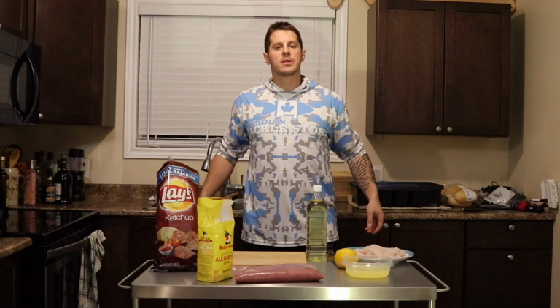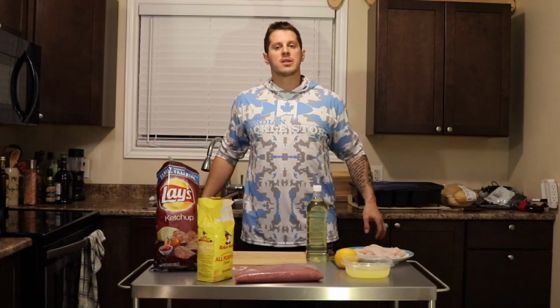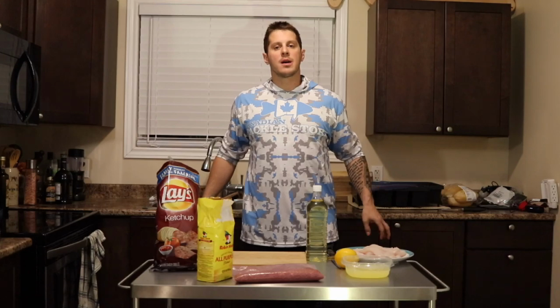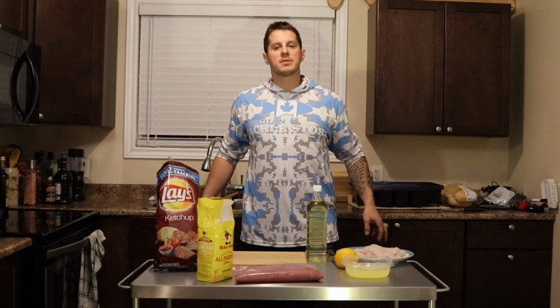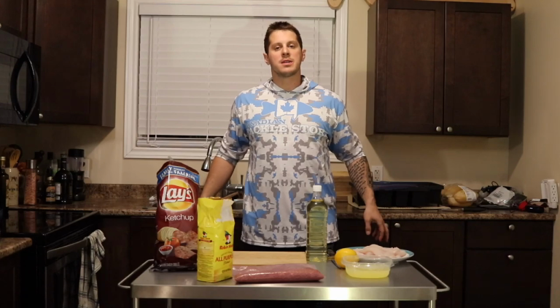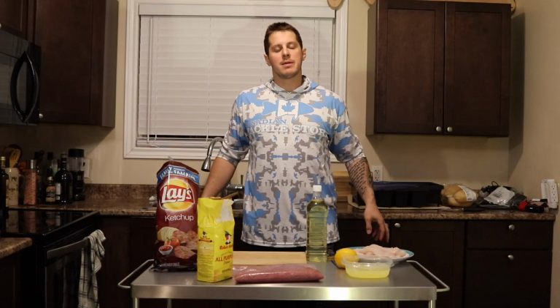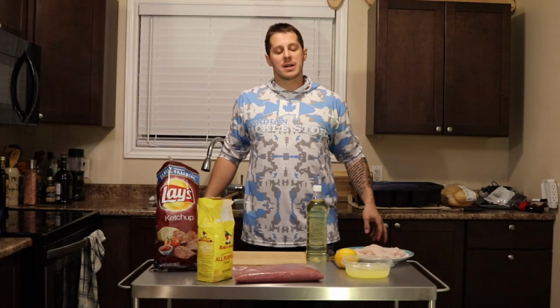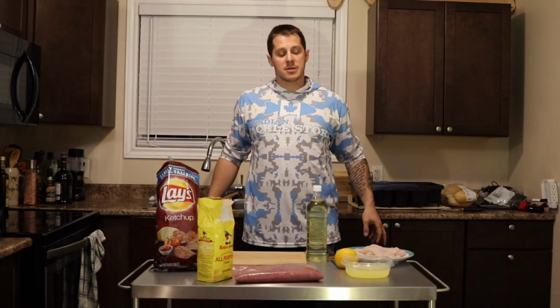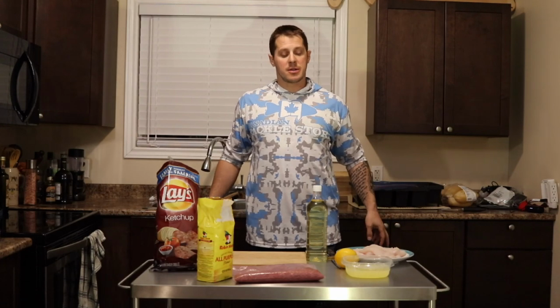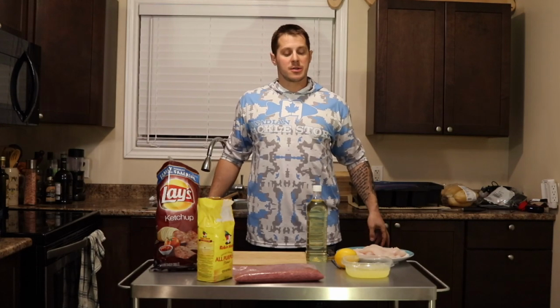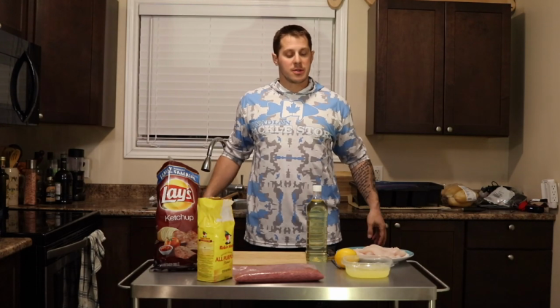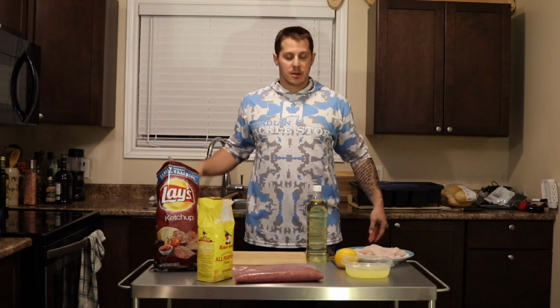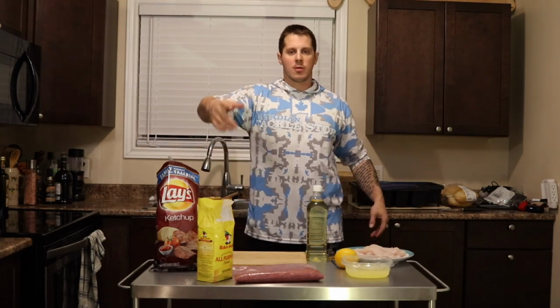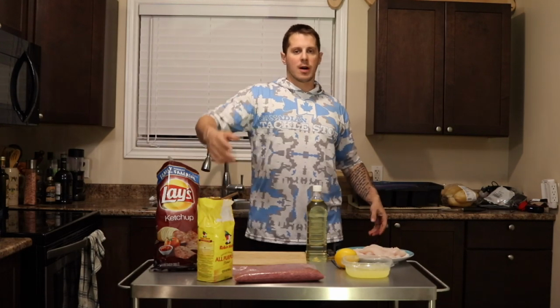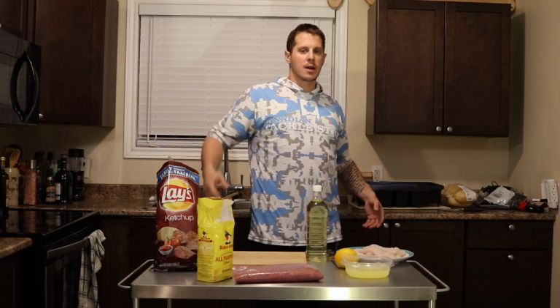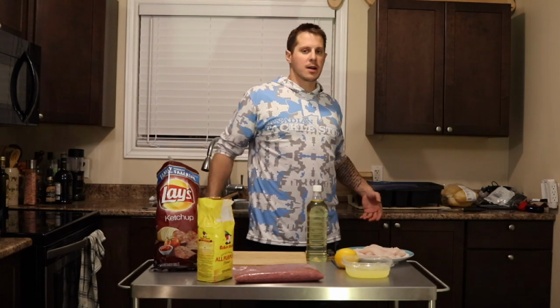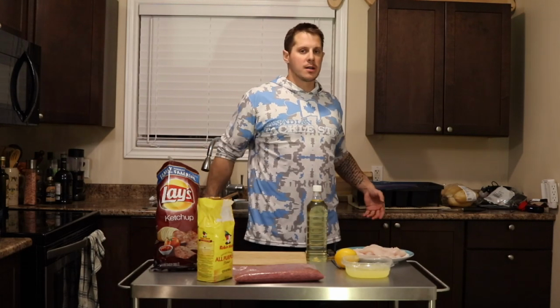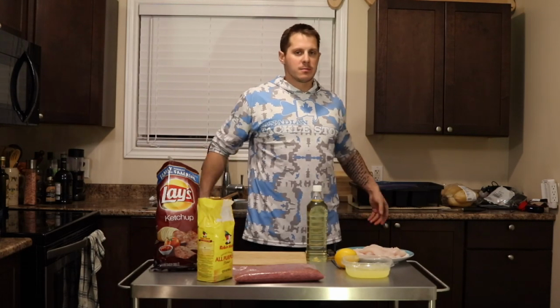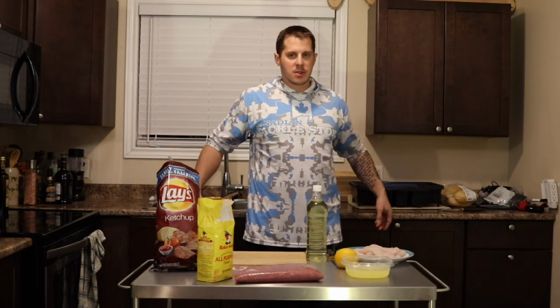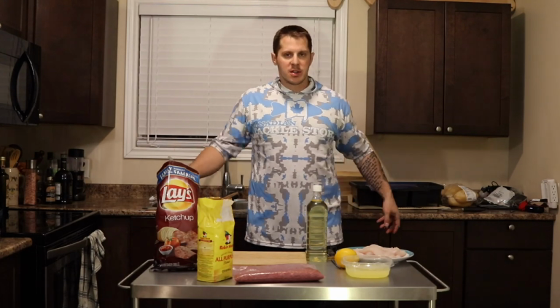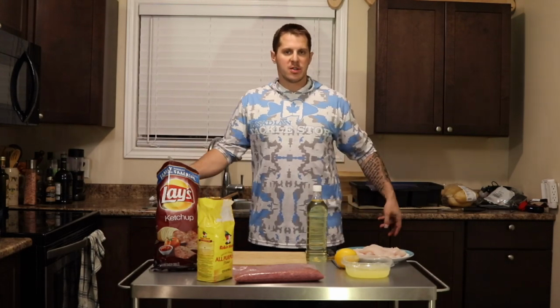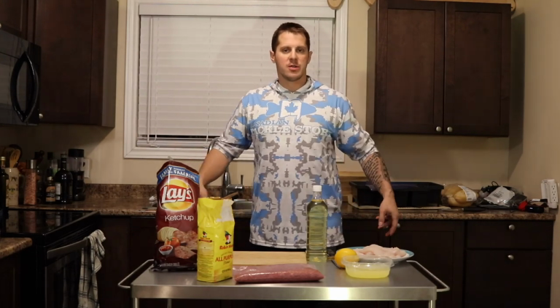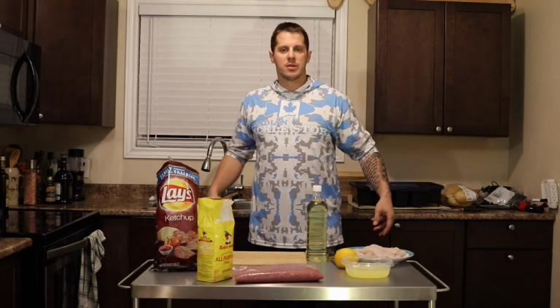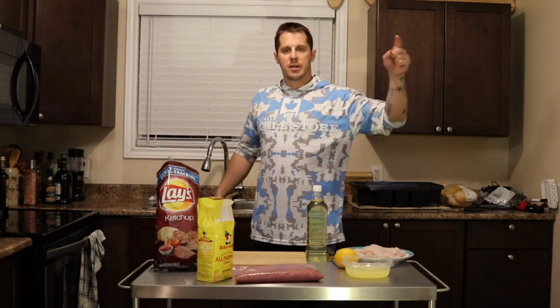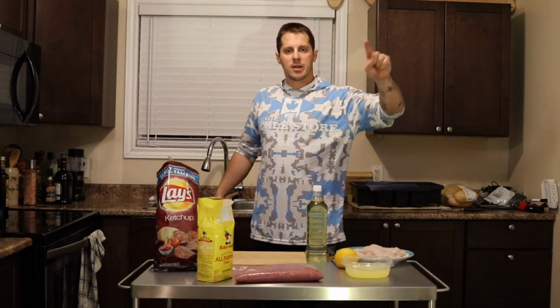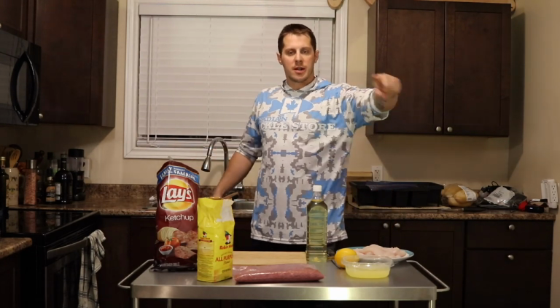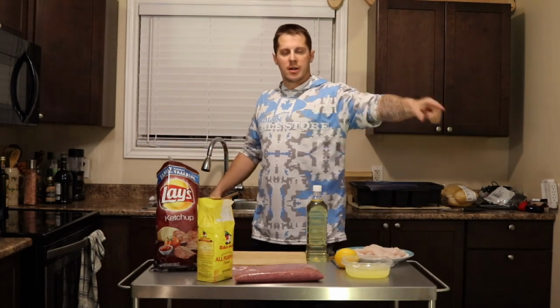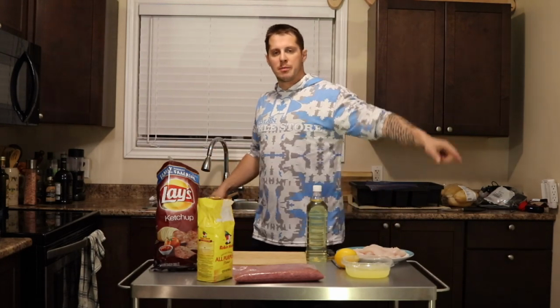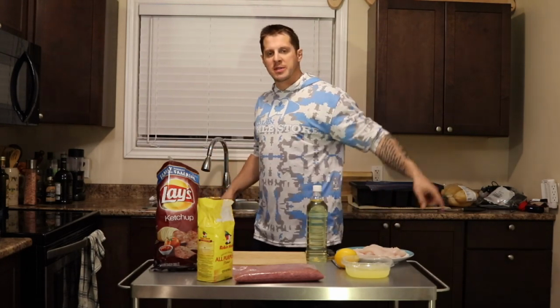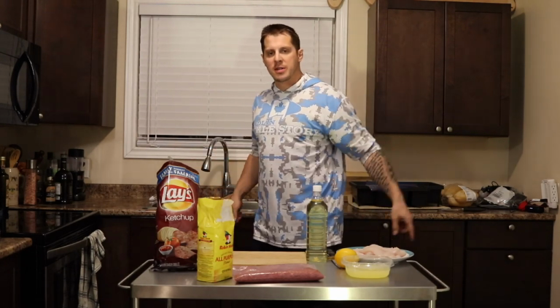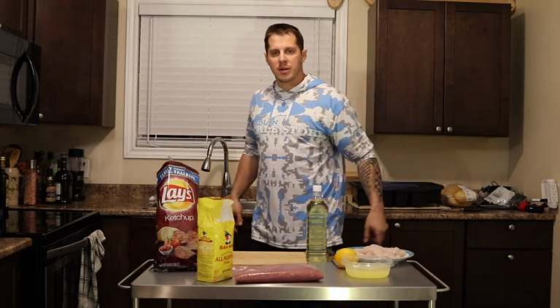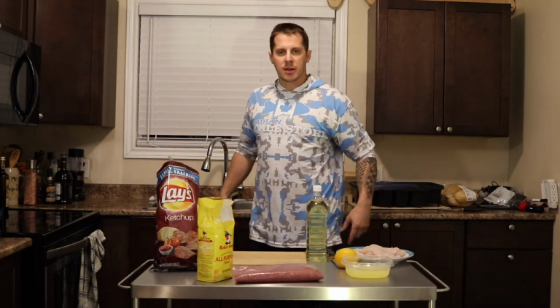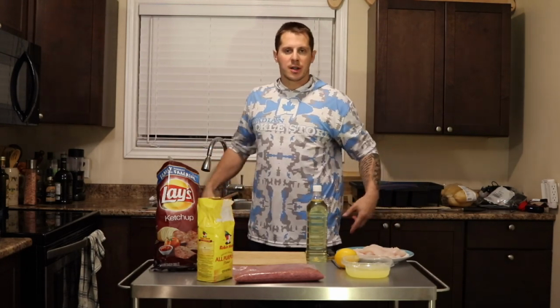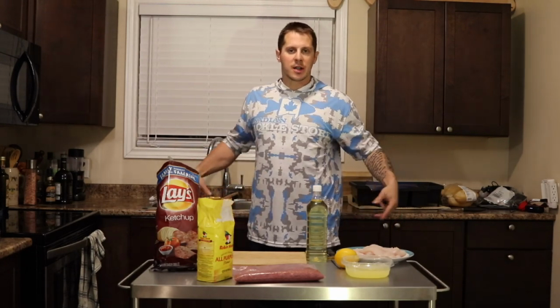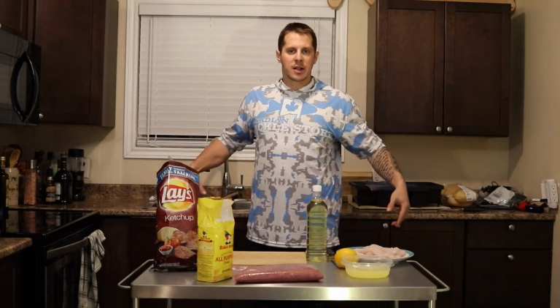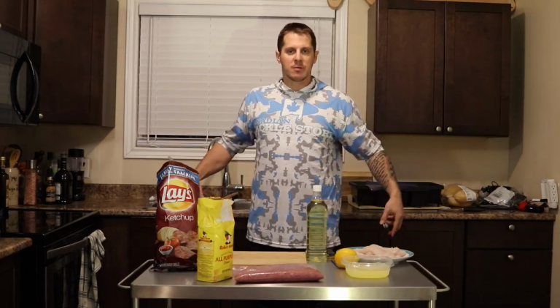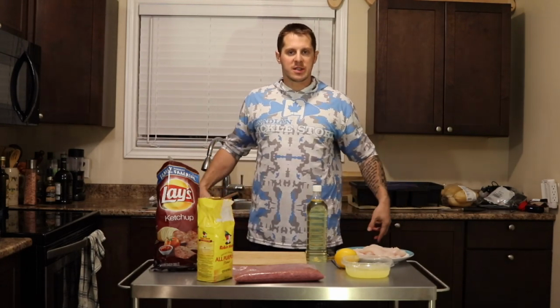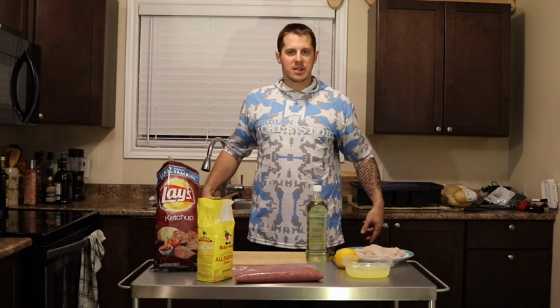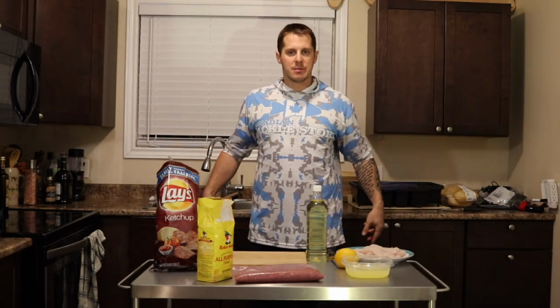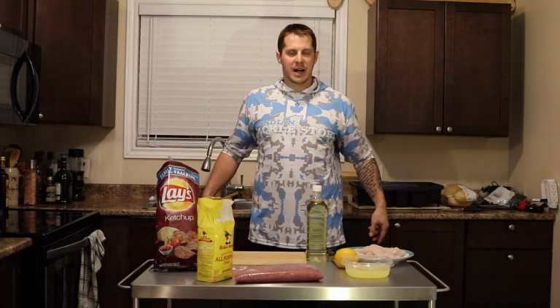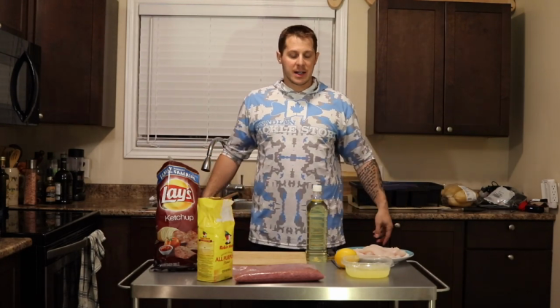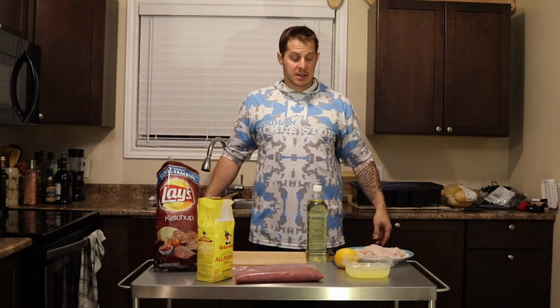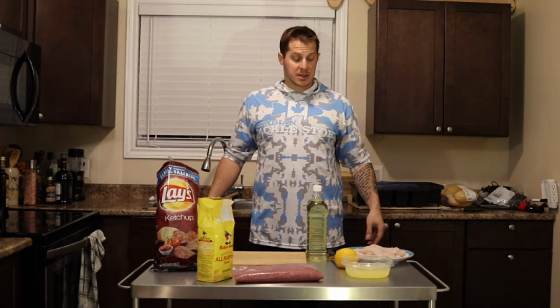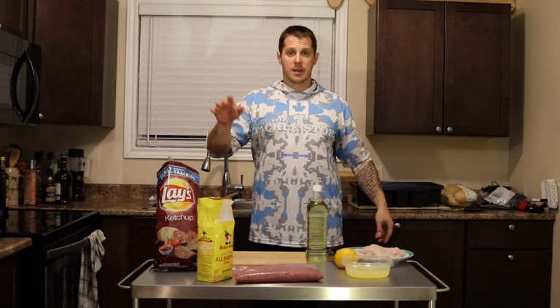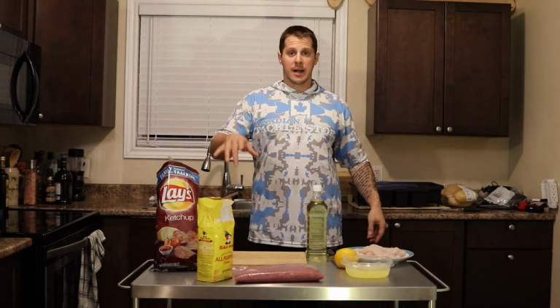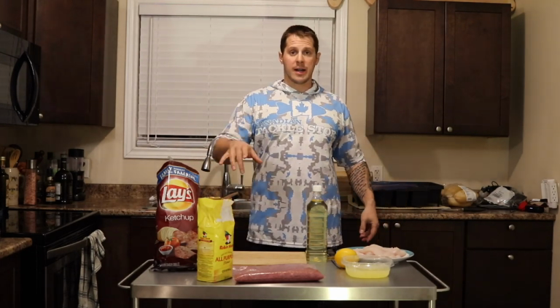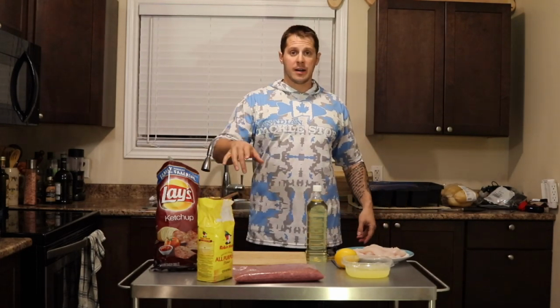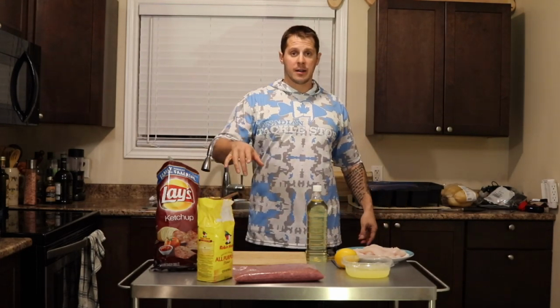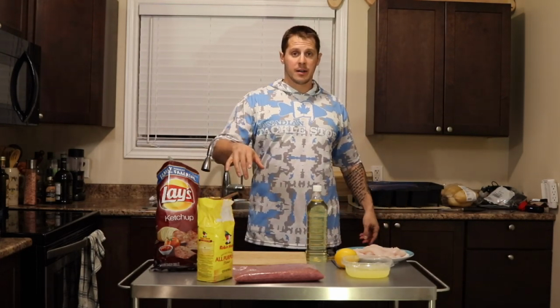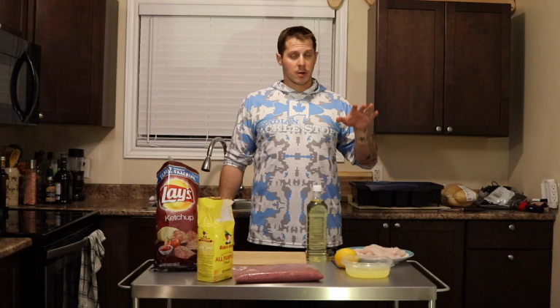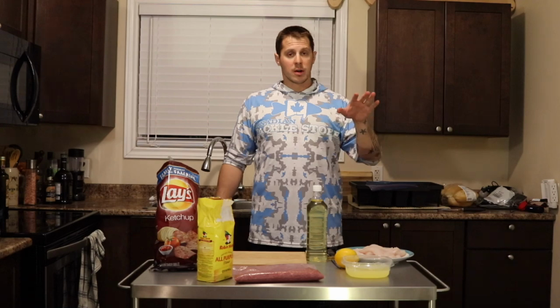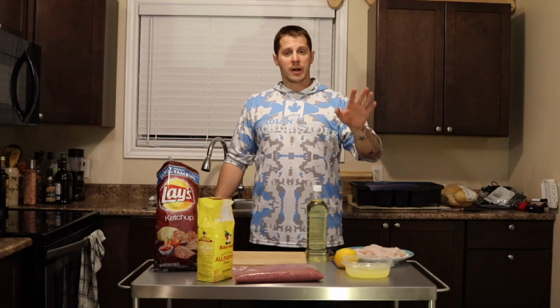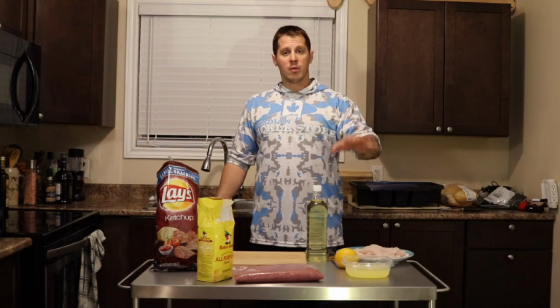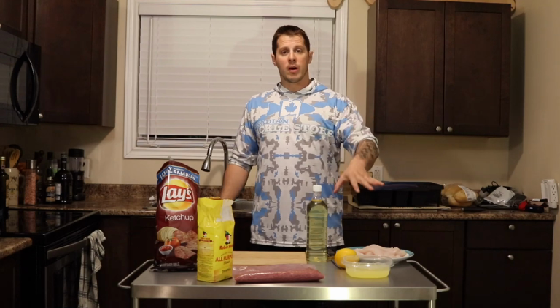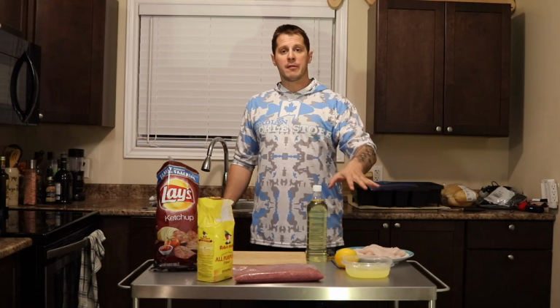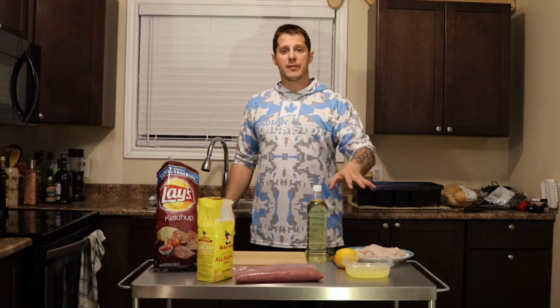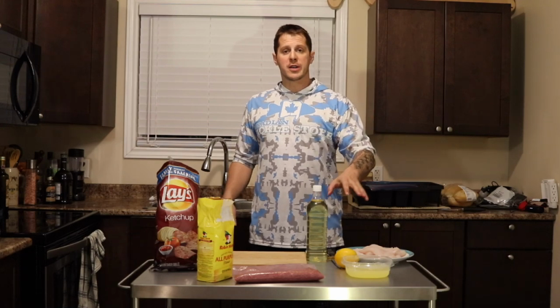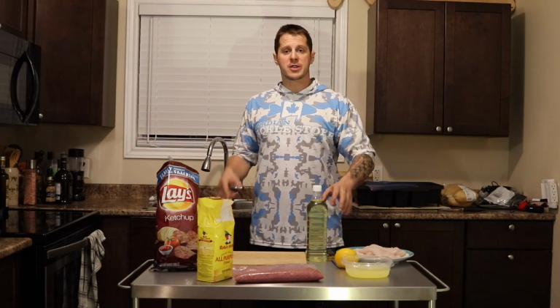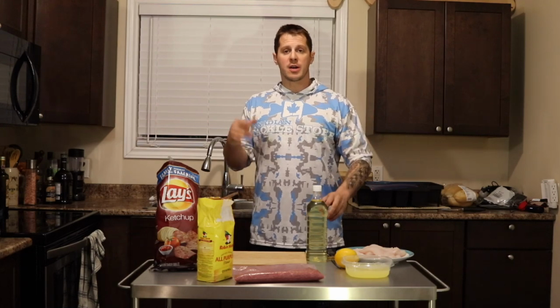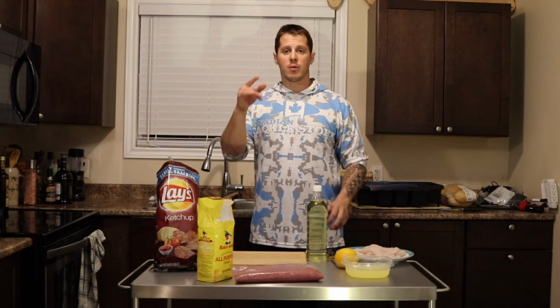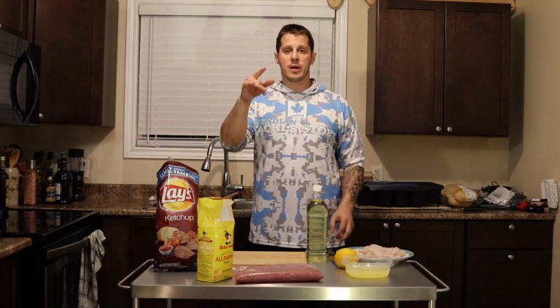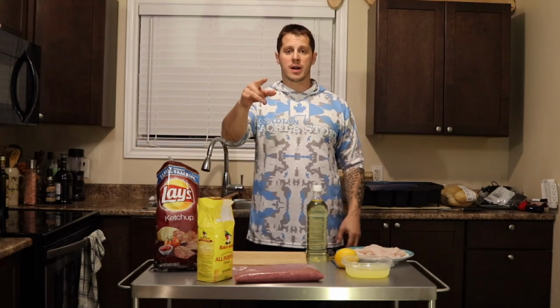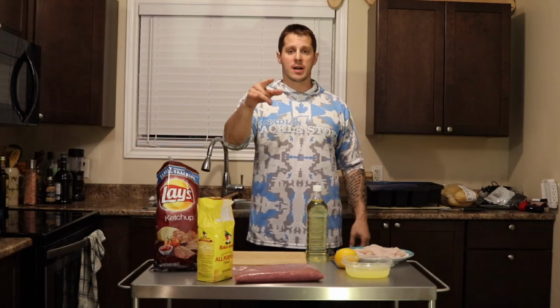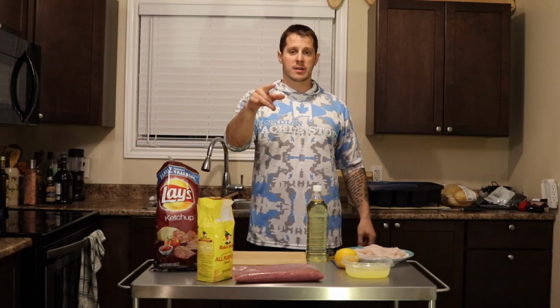What's up sea bastards, welcome to another episode of Cooking with Sea Bass. Today we're cooking whitefish that we caught today.